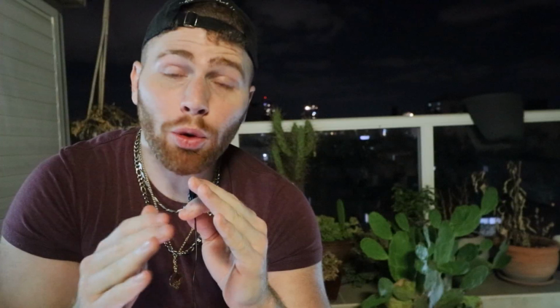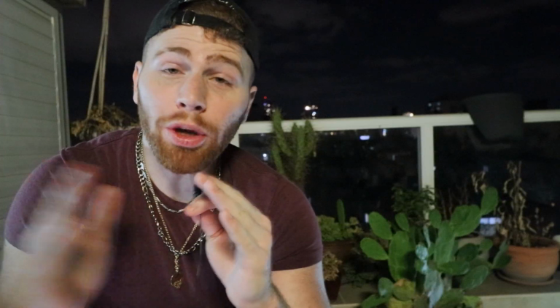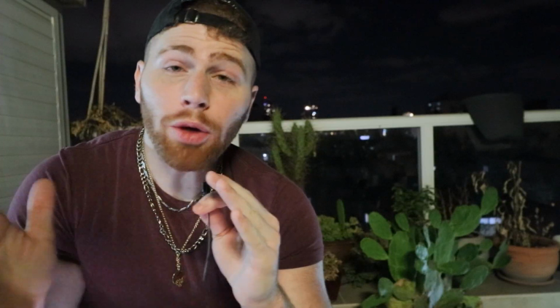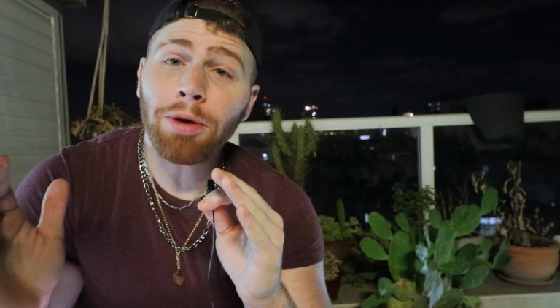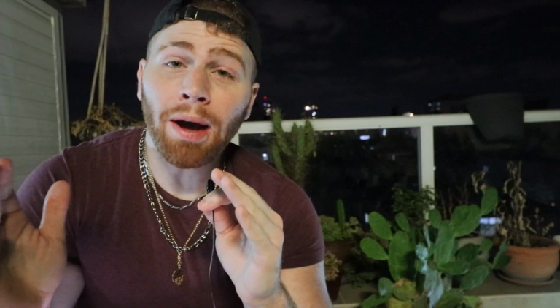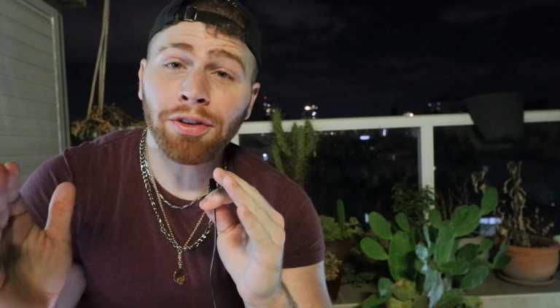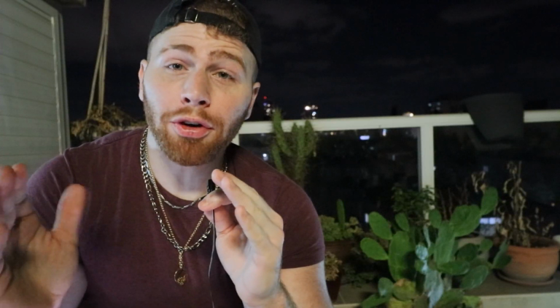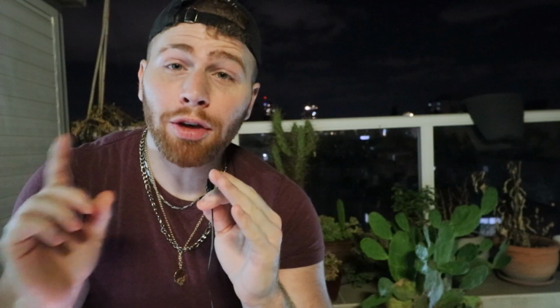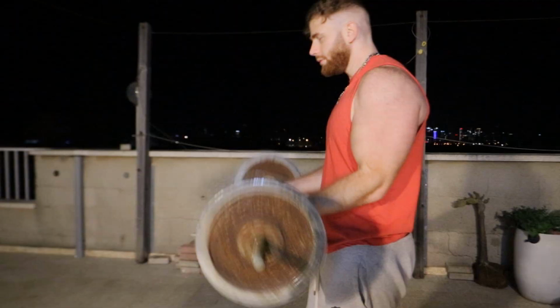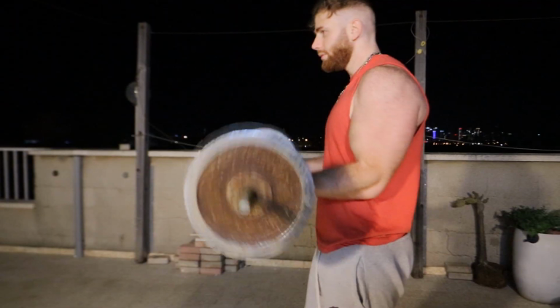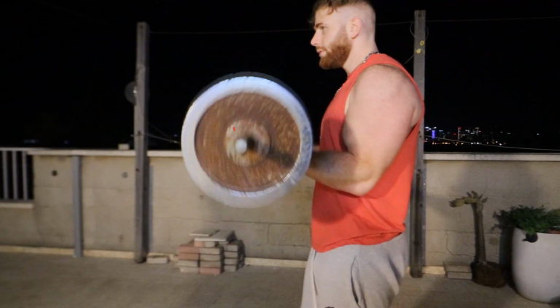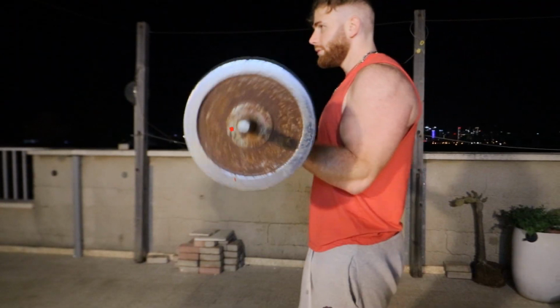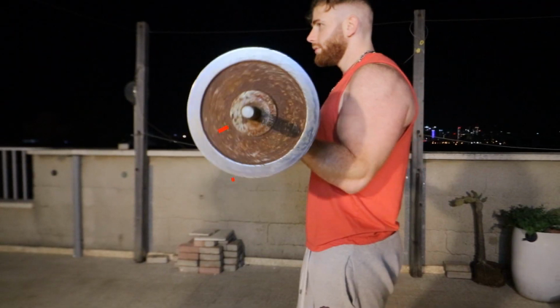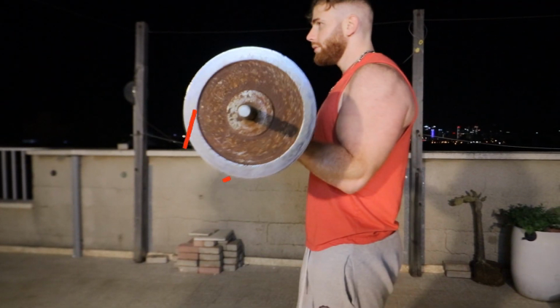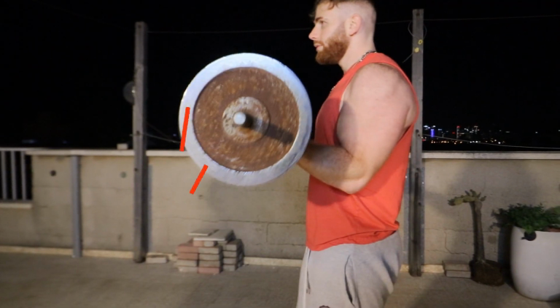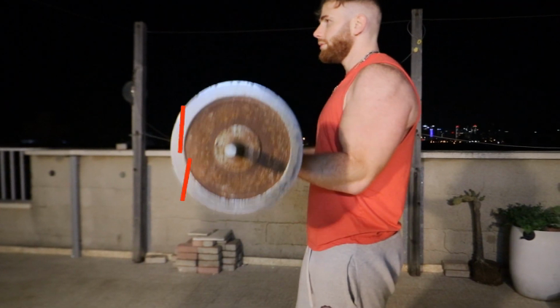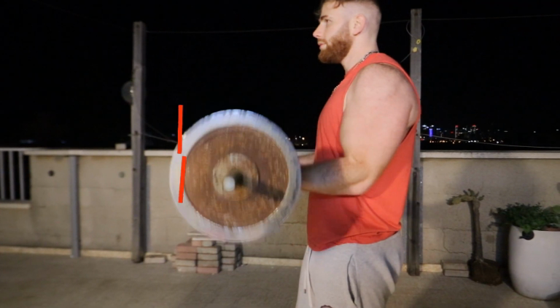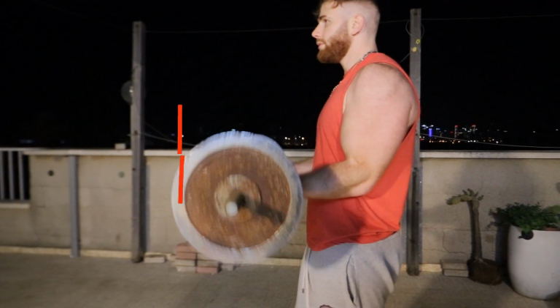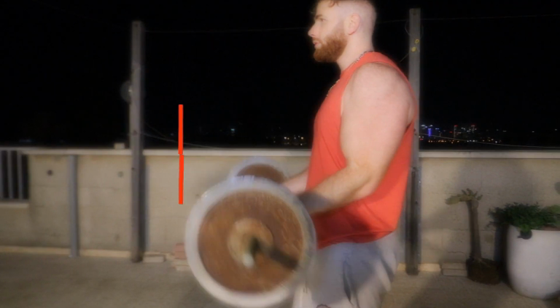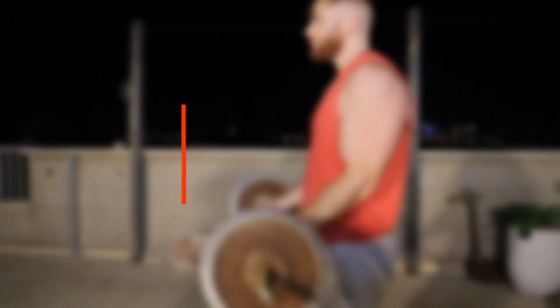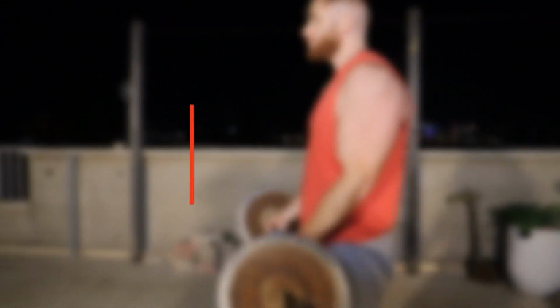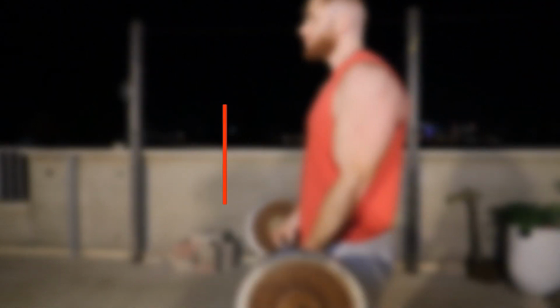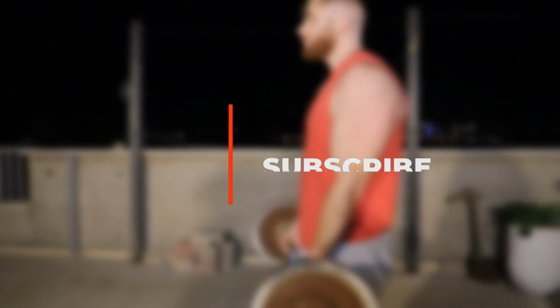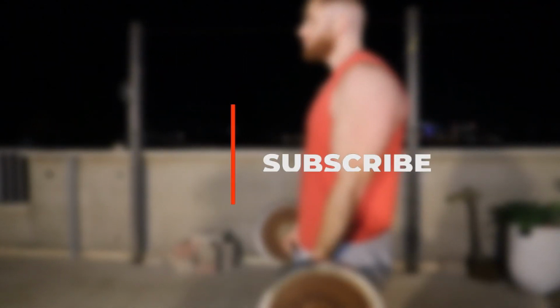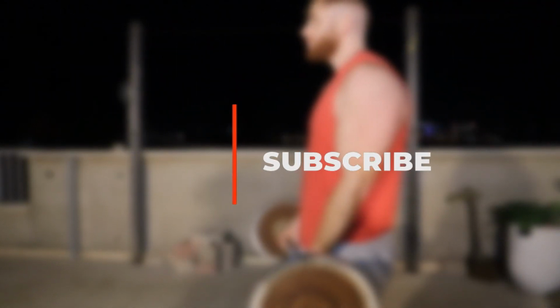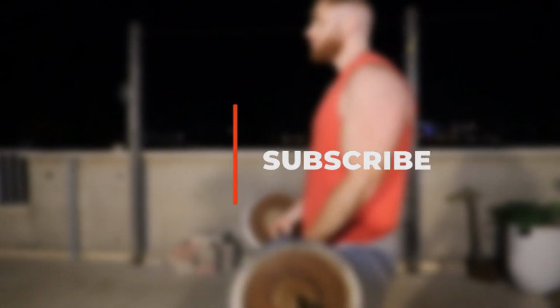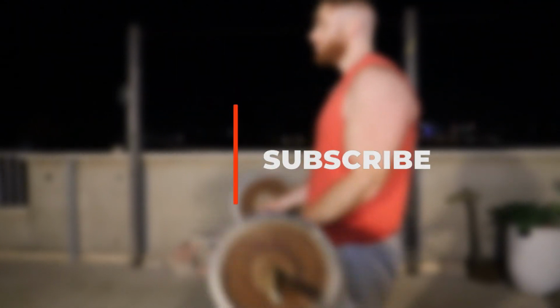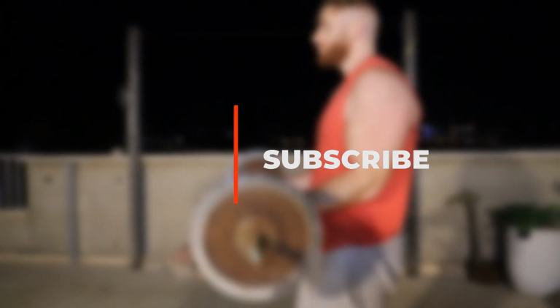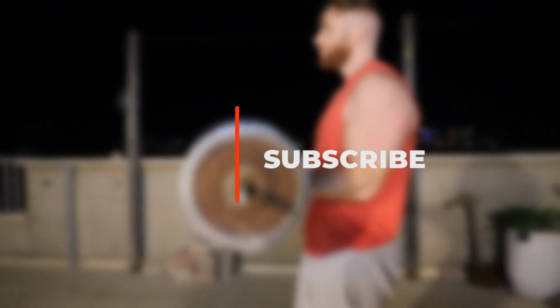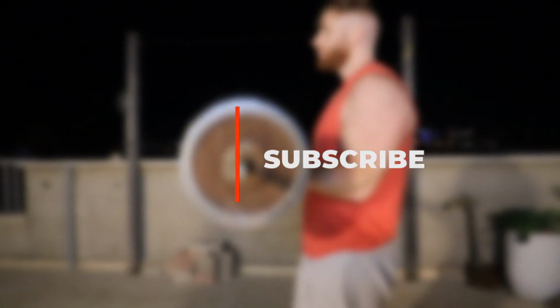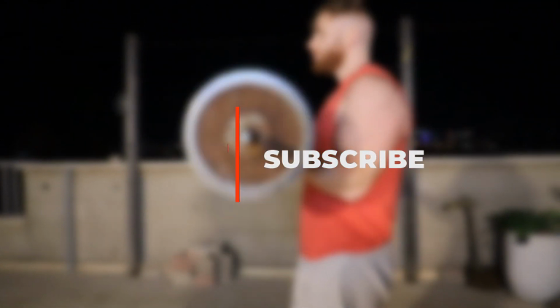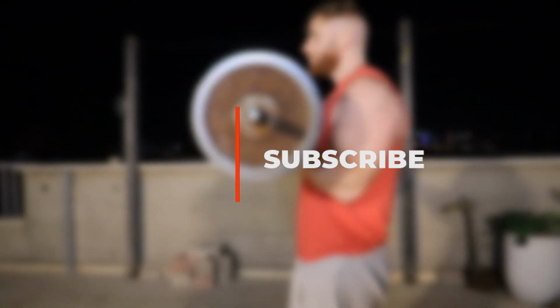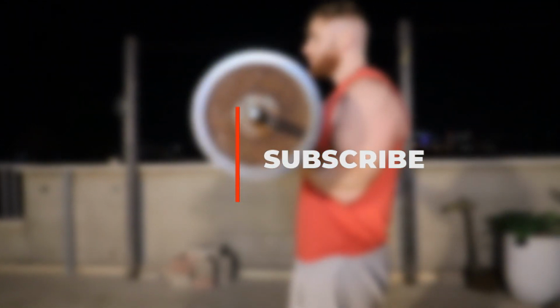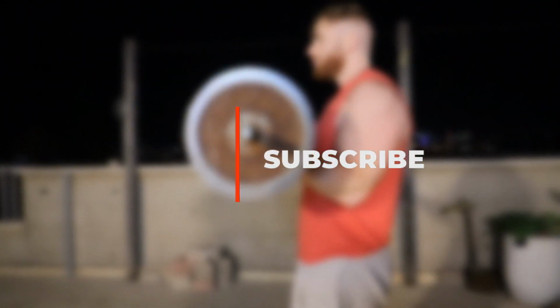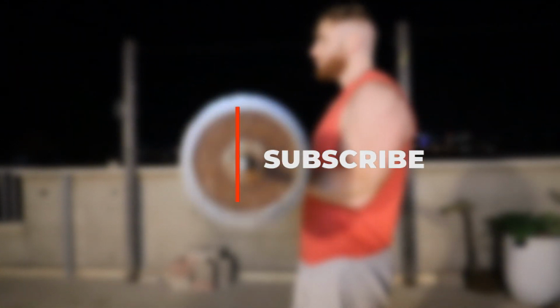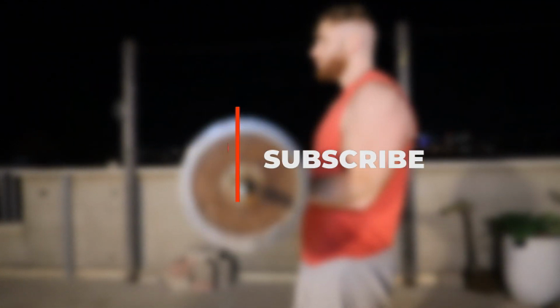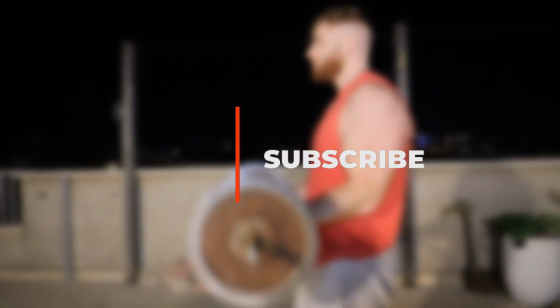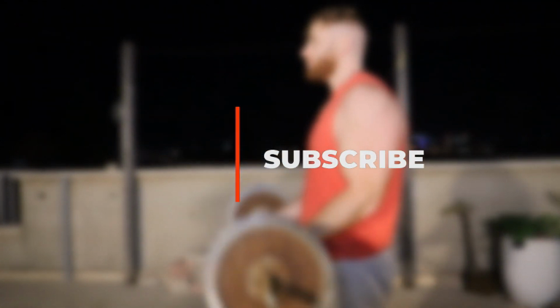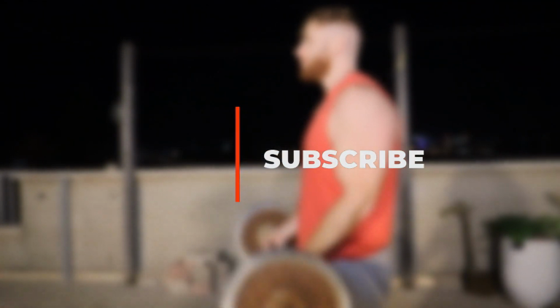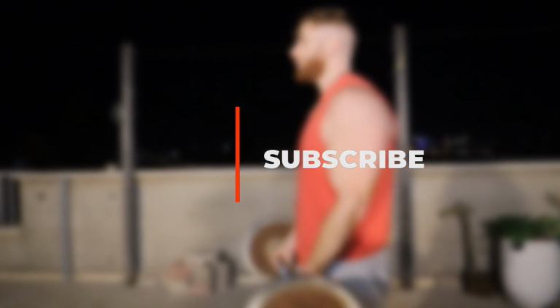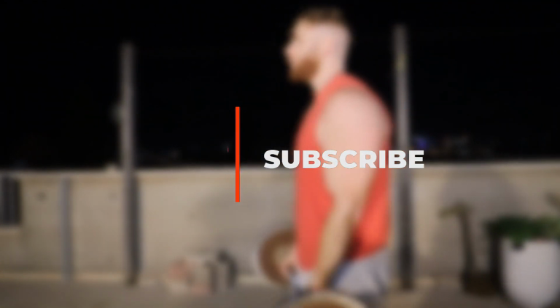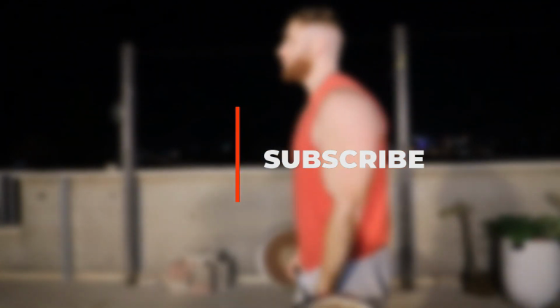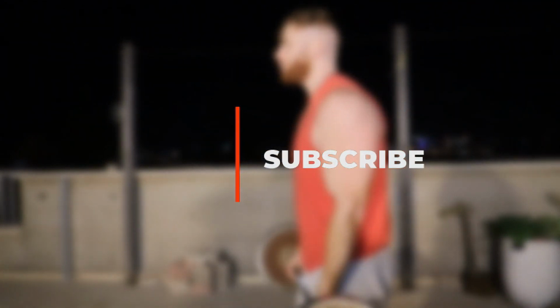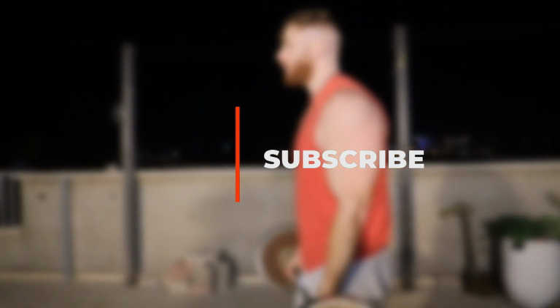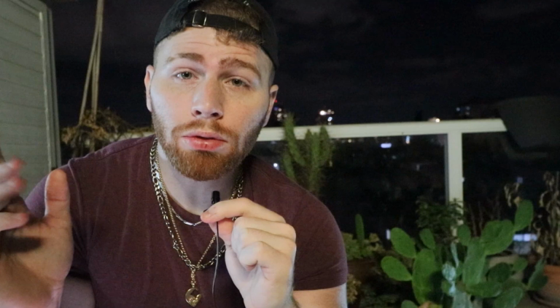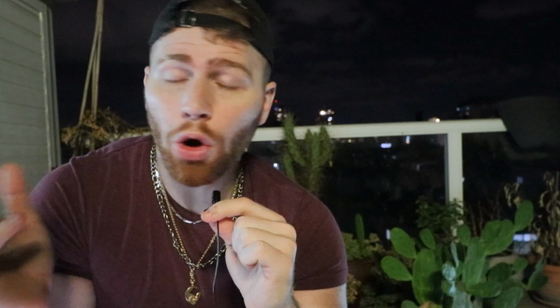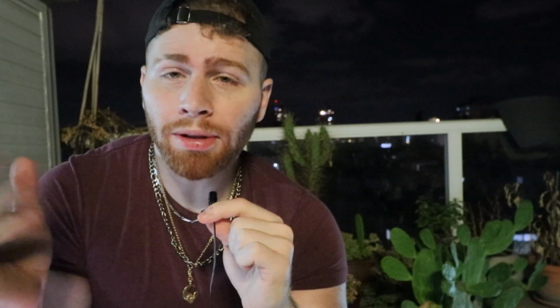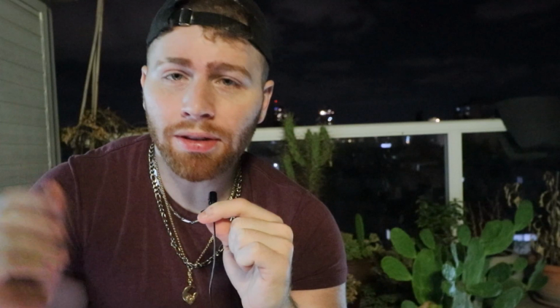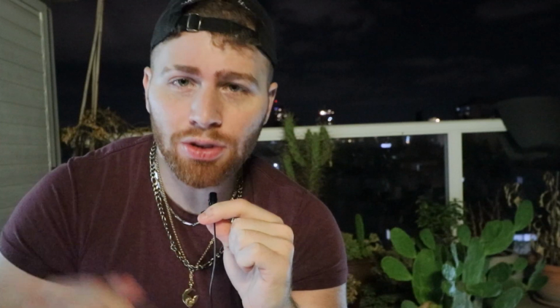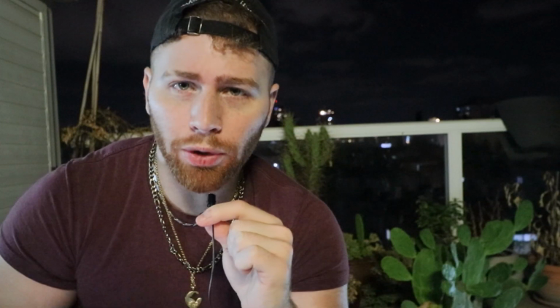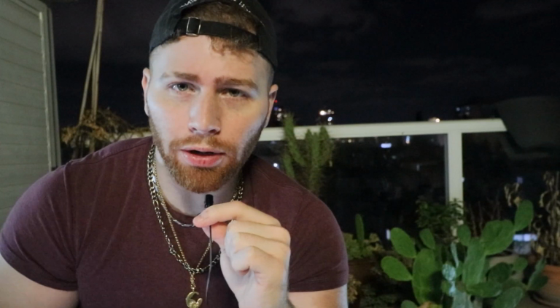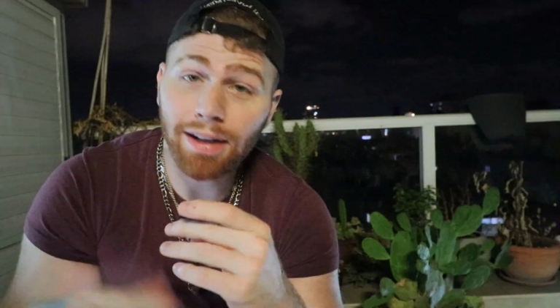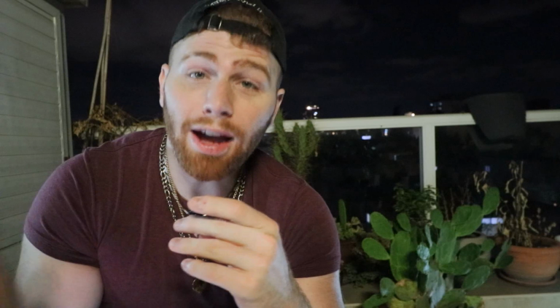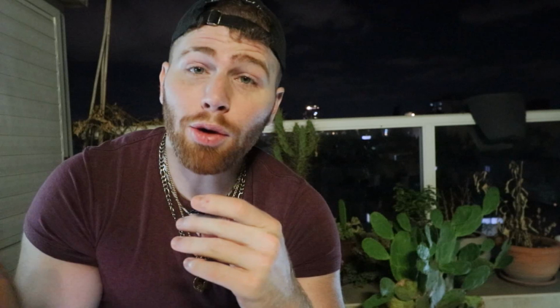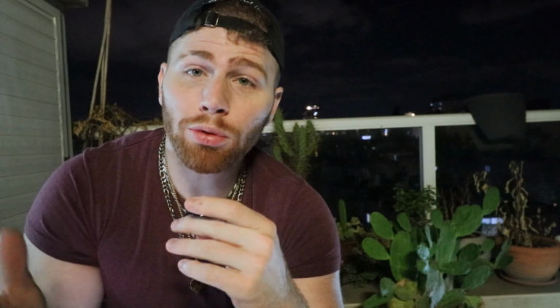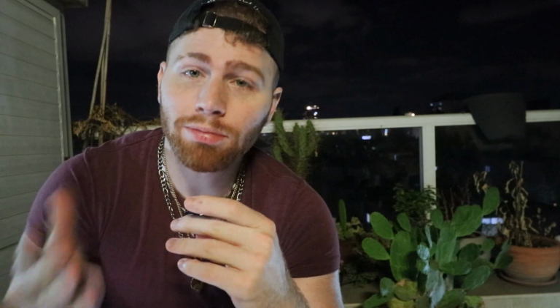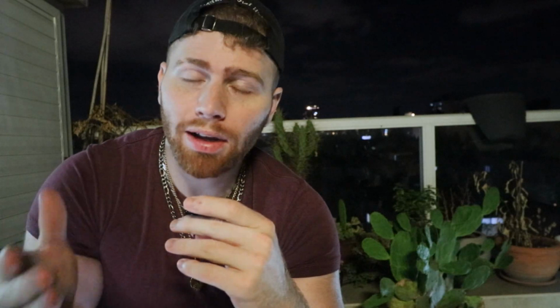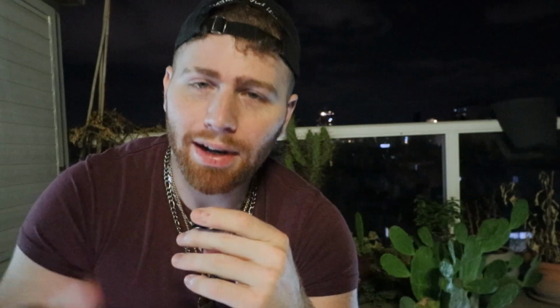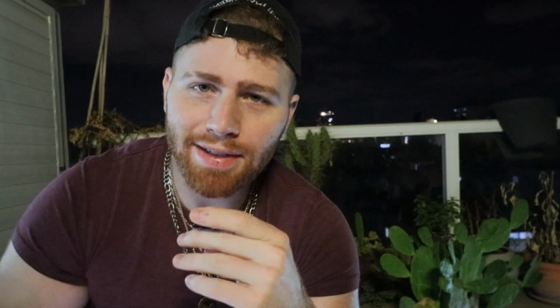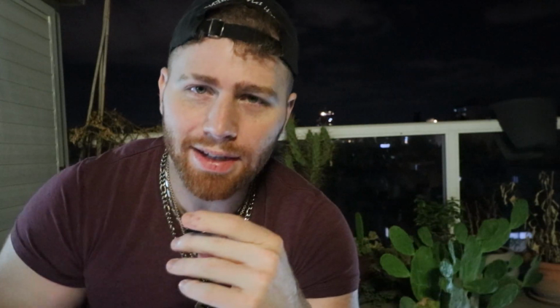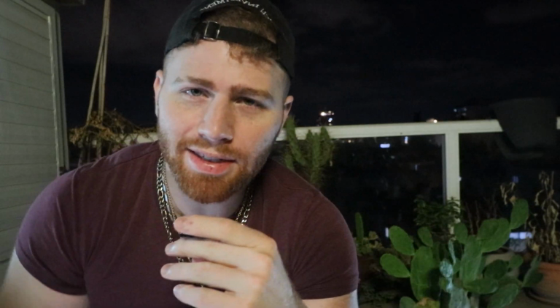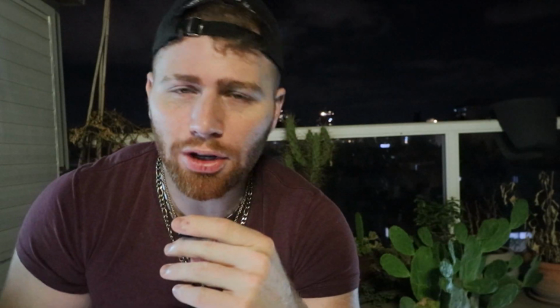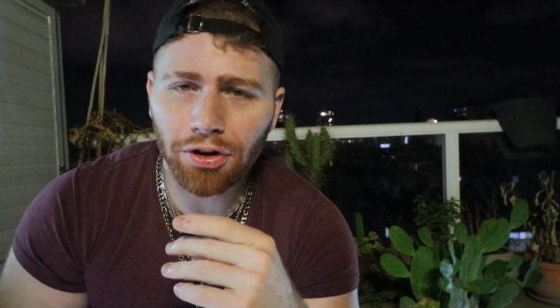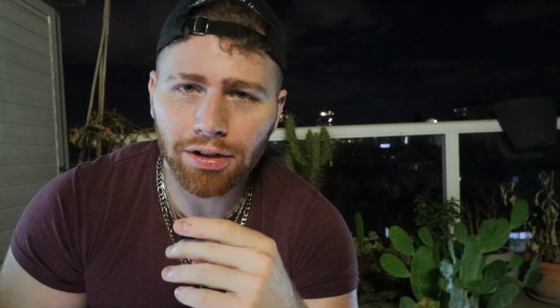A quick reminder: if you're new here, don't forget to subscribe to the channel, leave a like, and feel free to comment as well. Now let's get started.